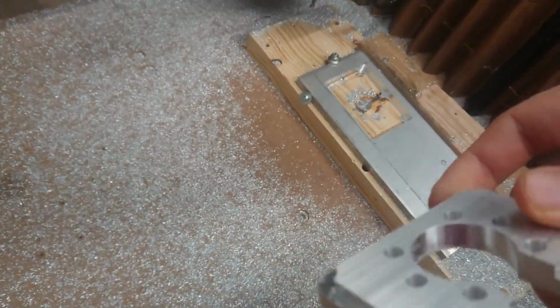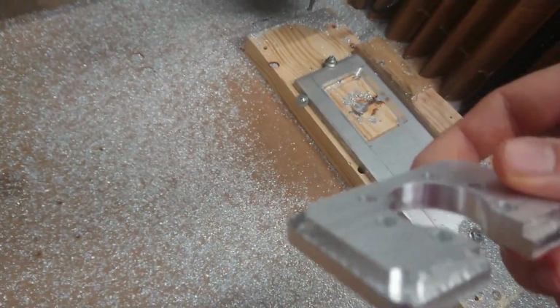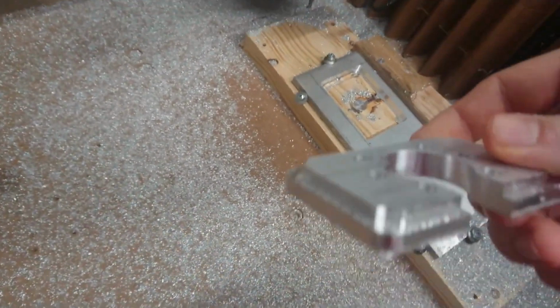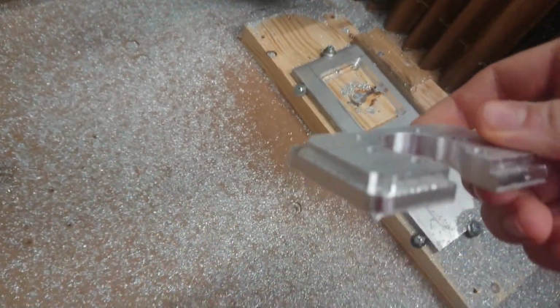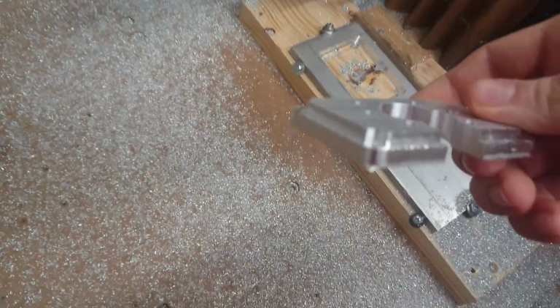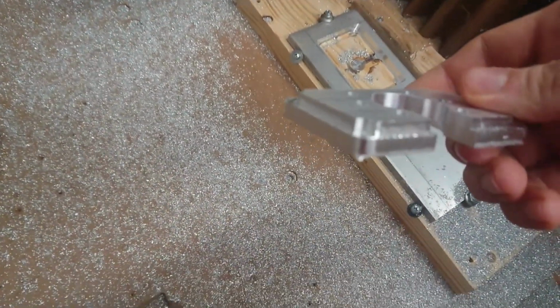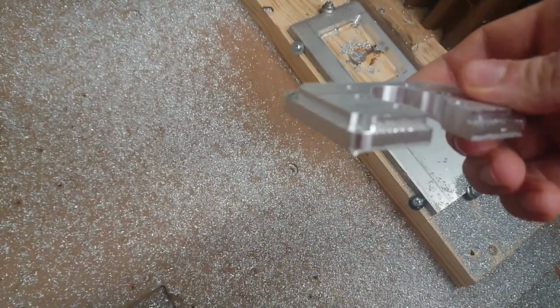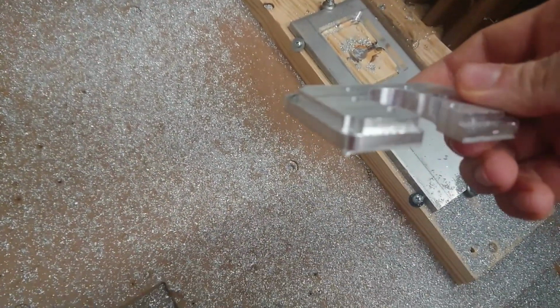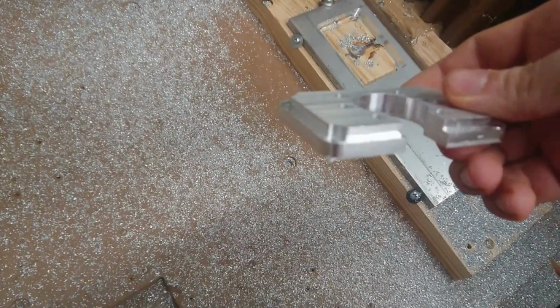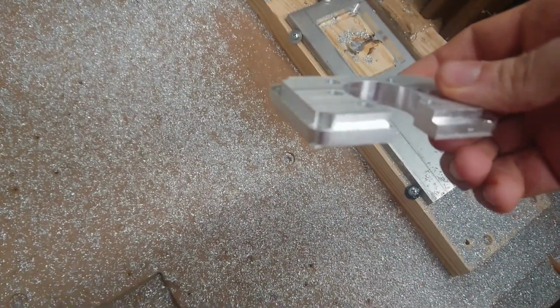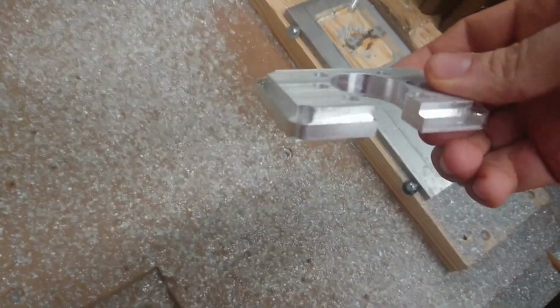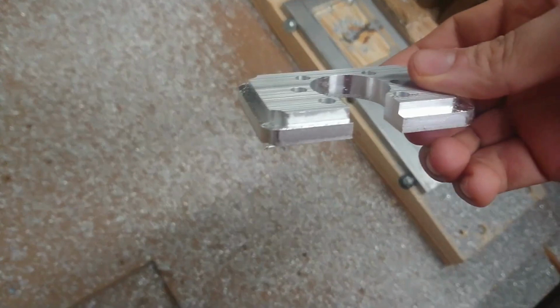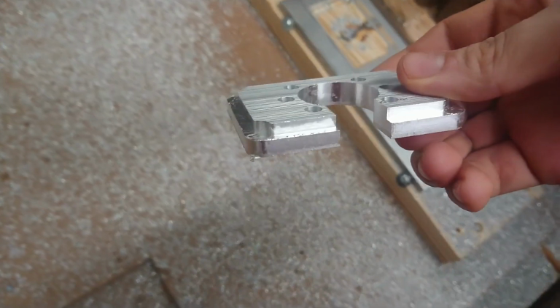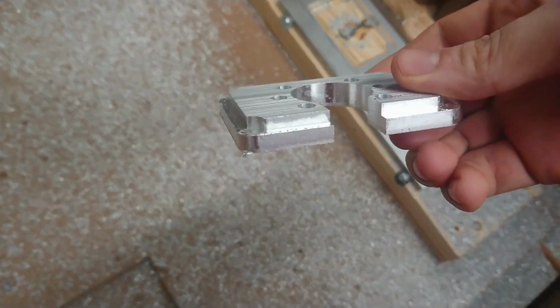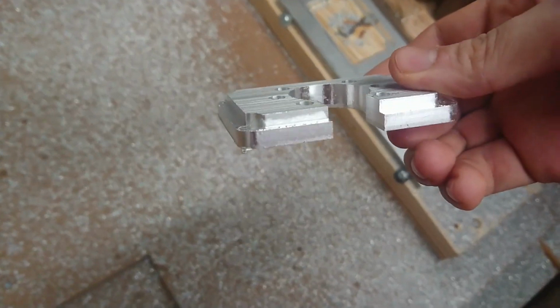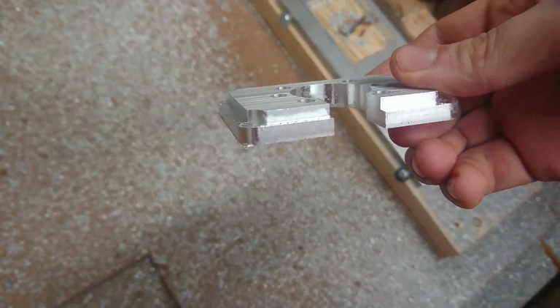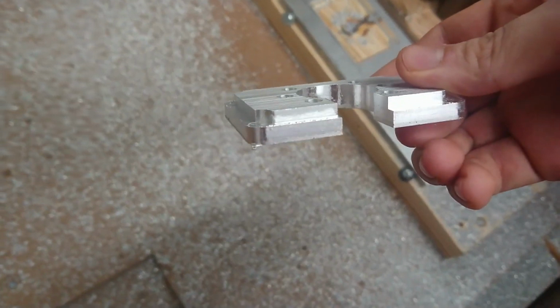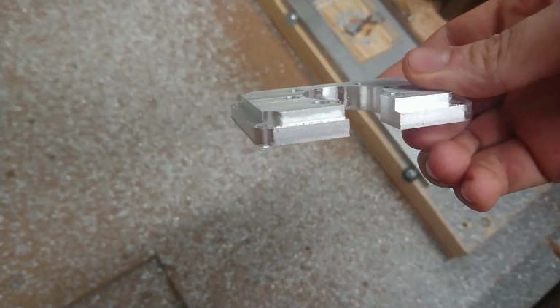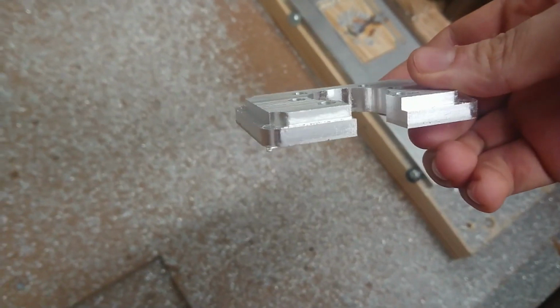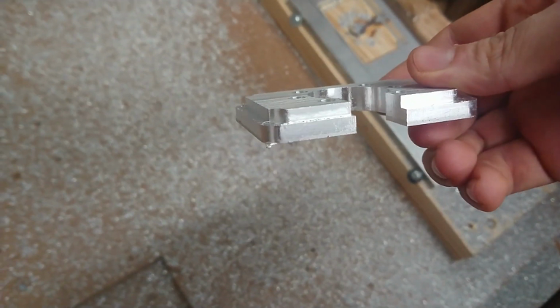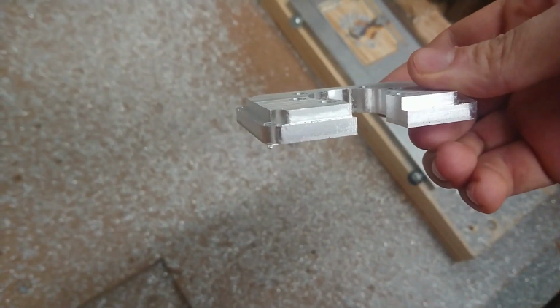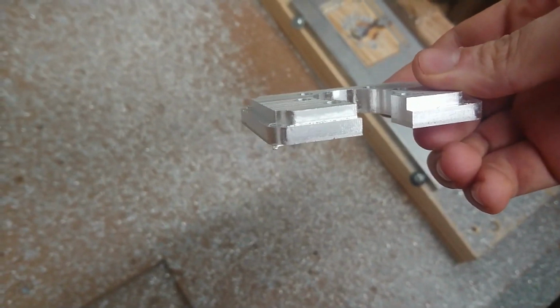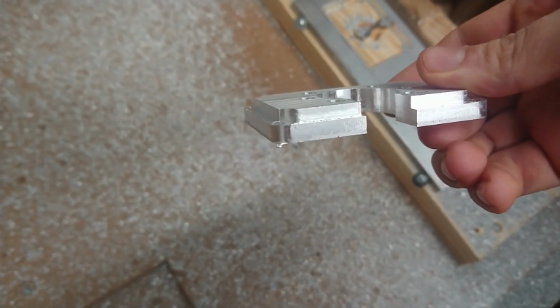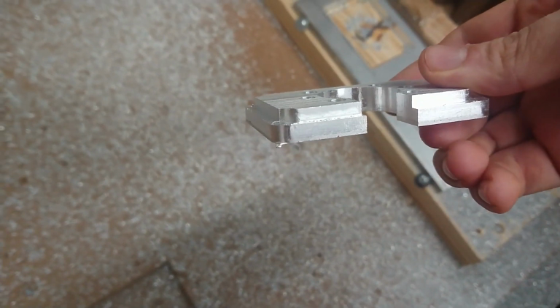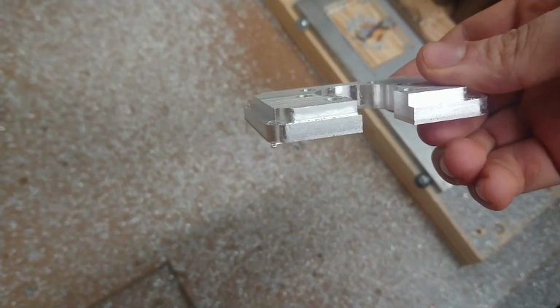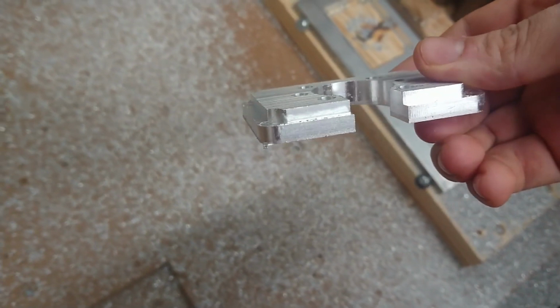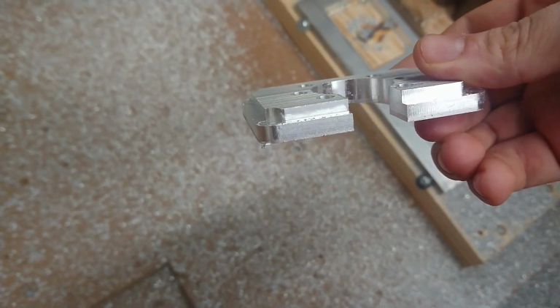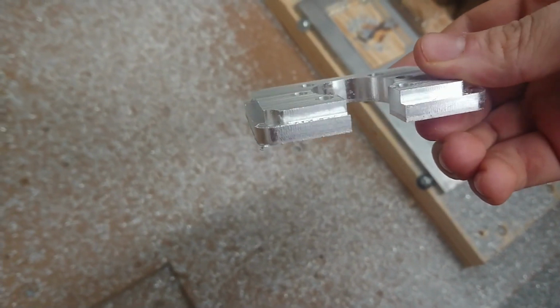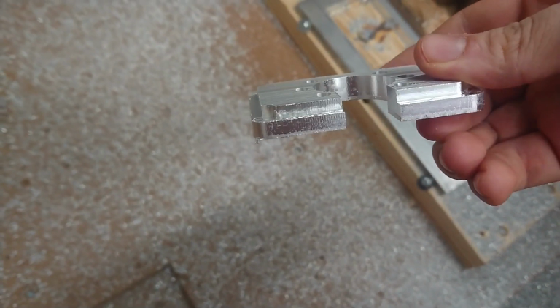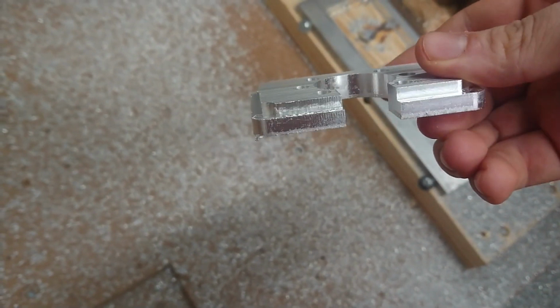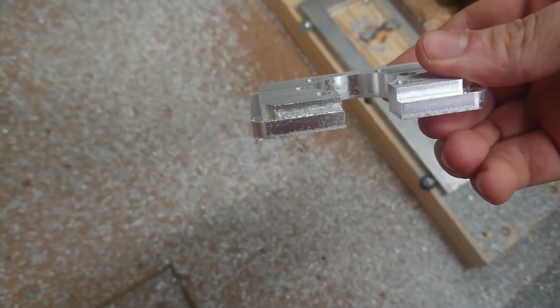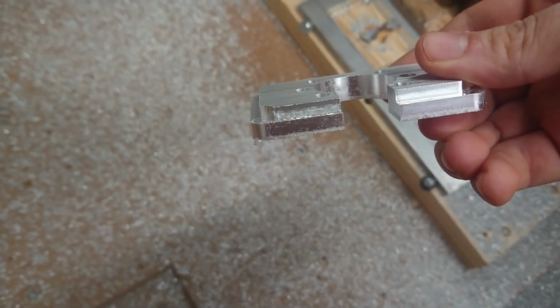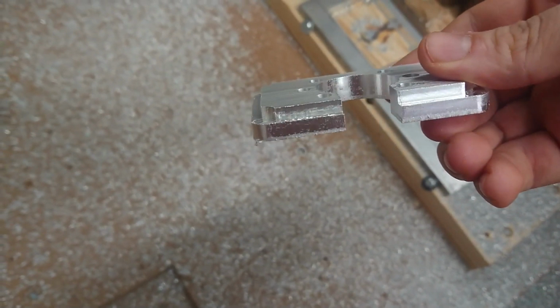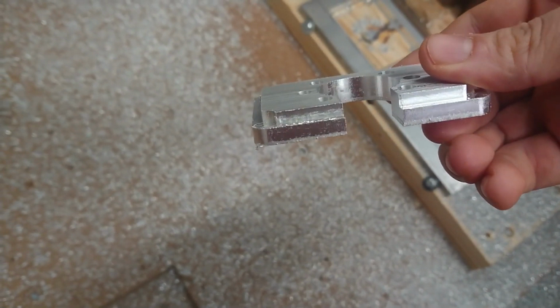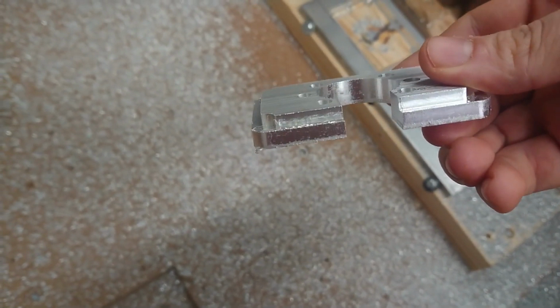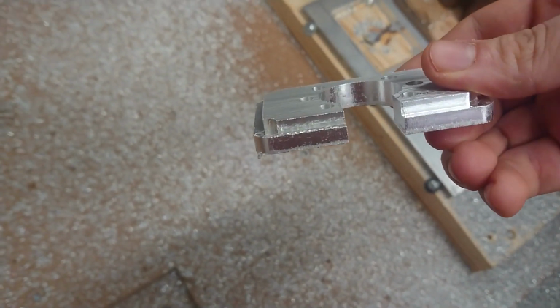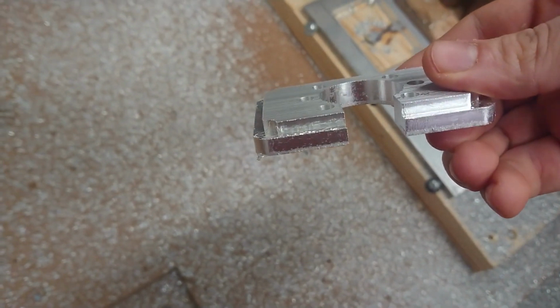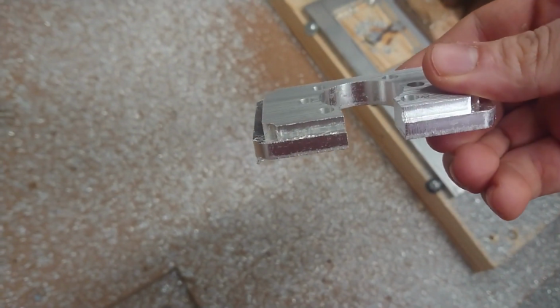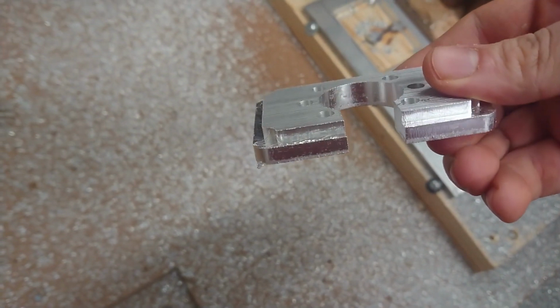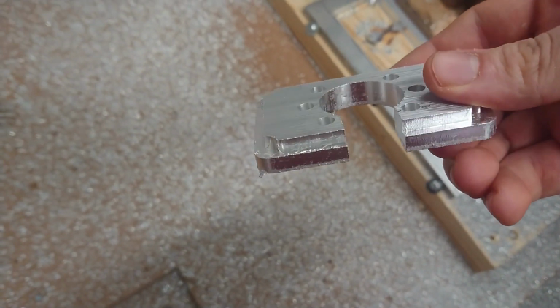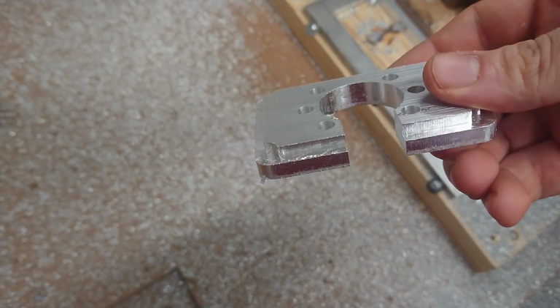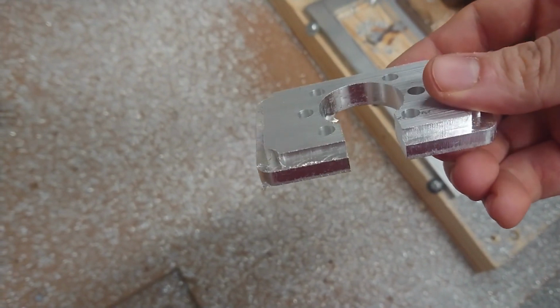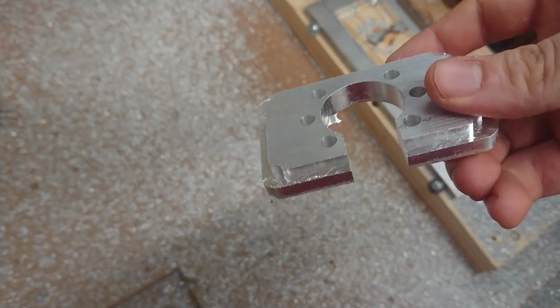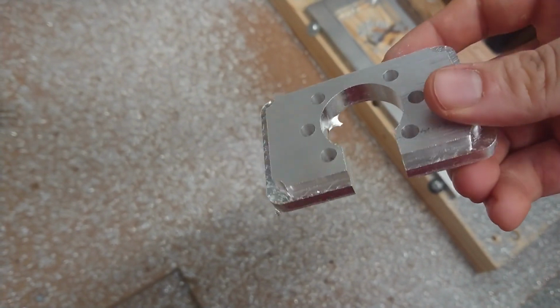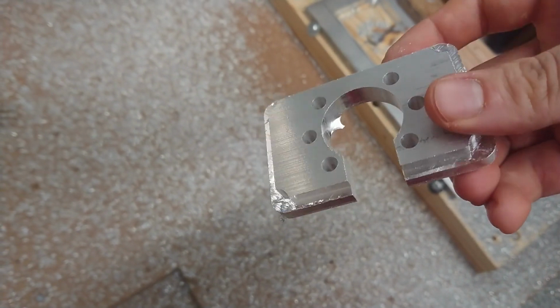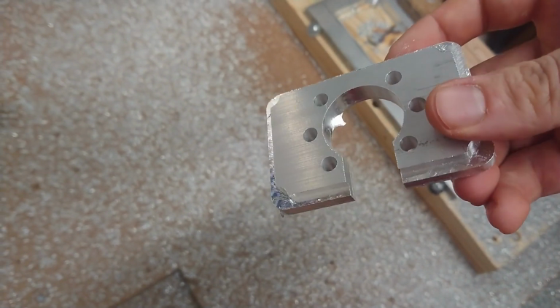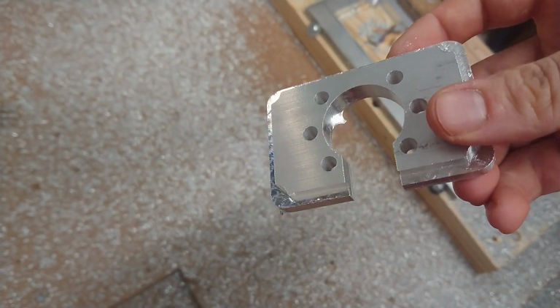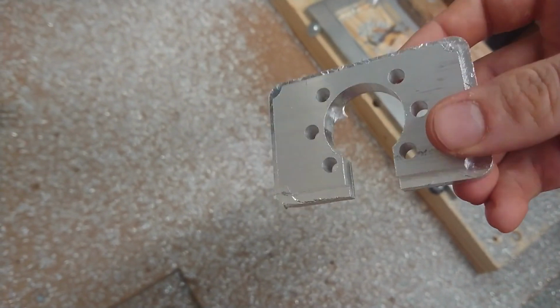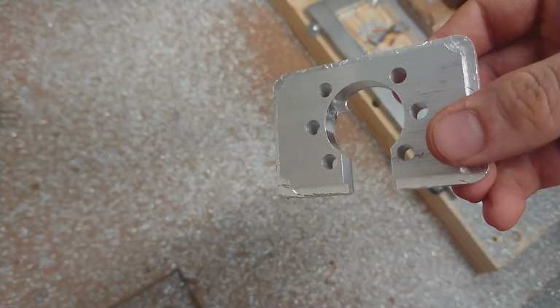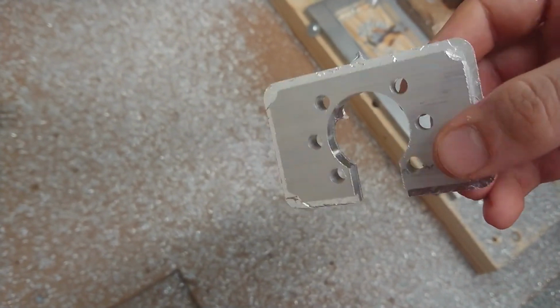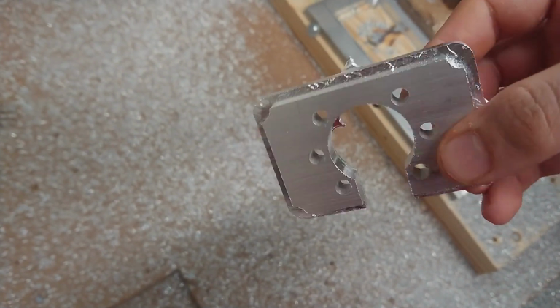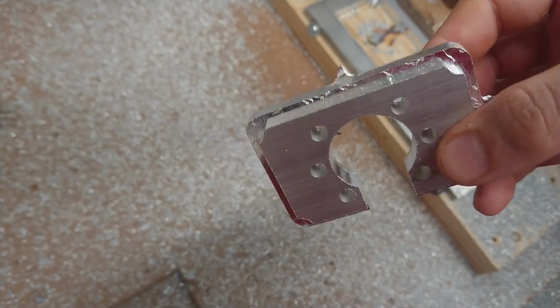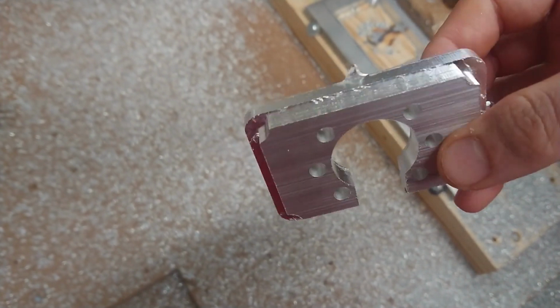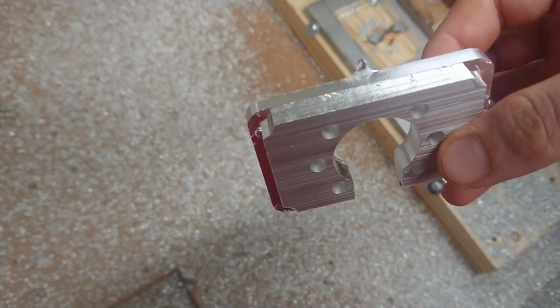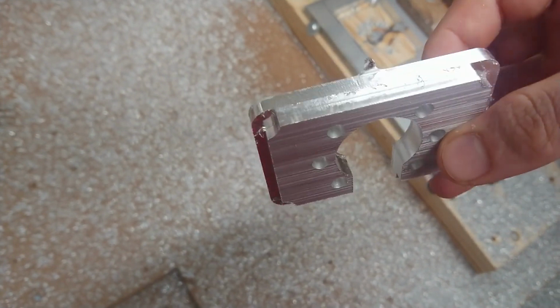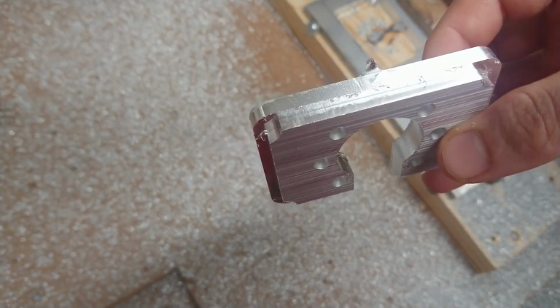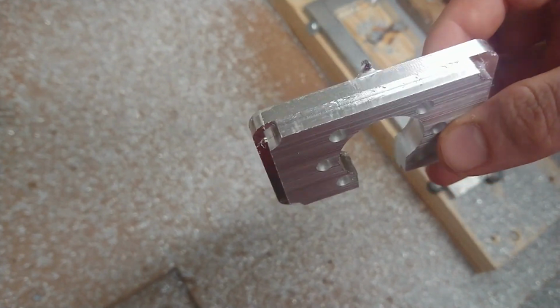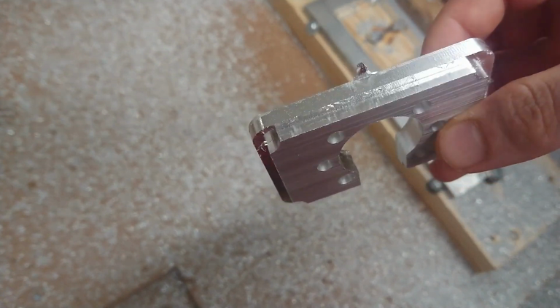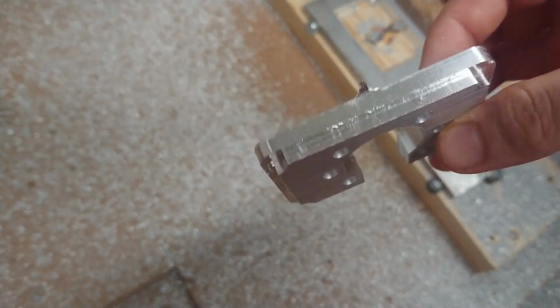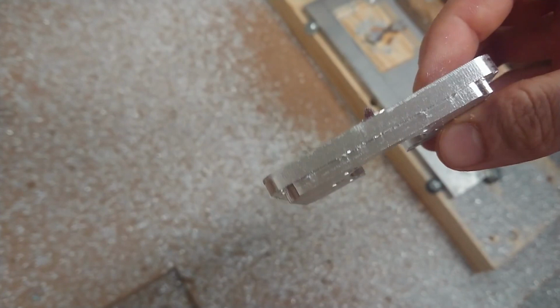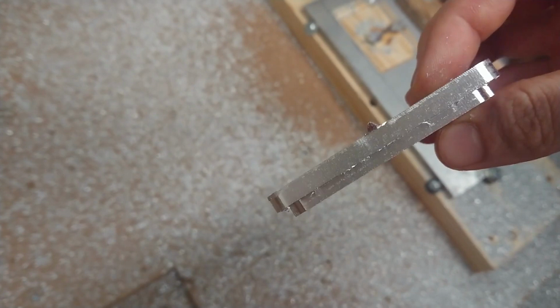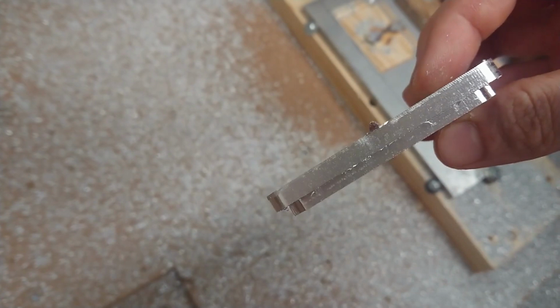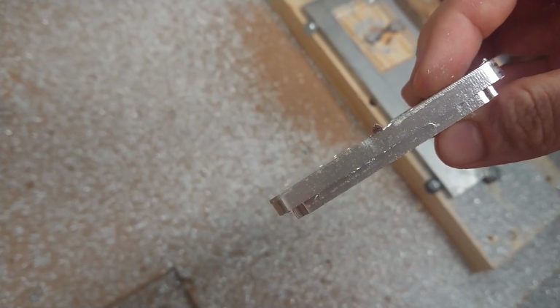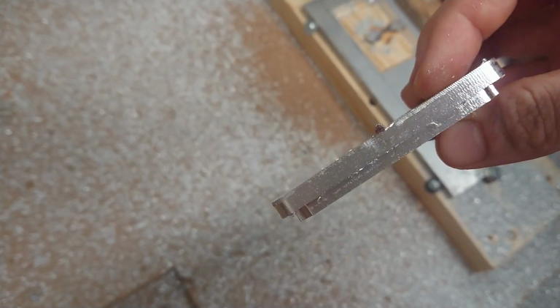The part is finished. I then cut out five more for a total of six plates.